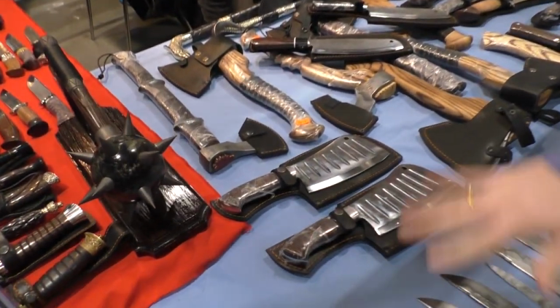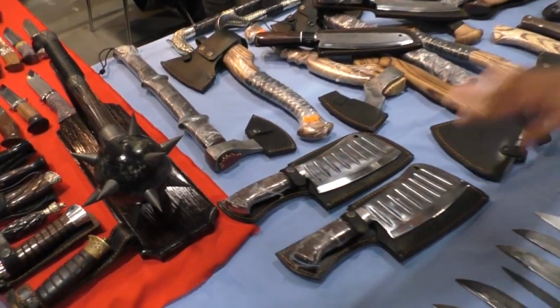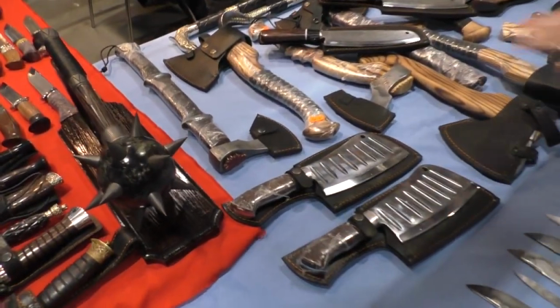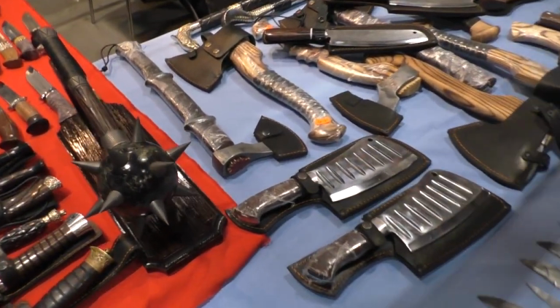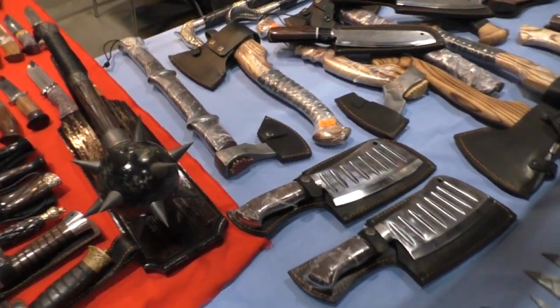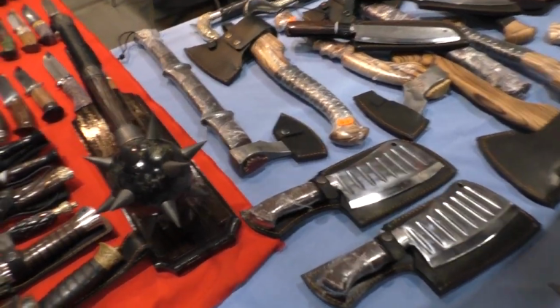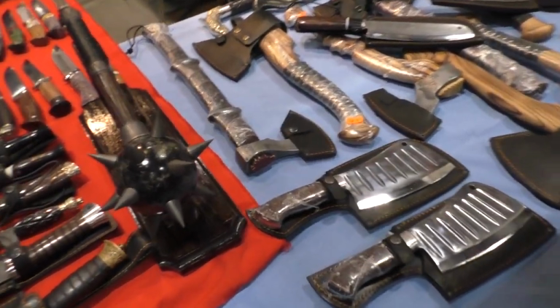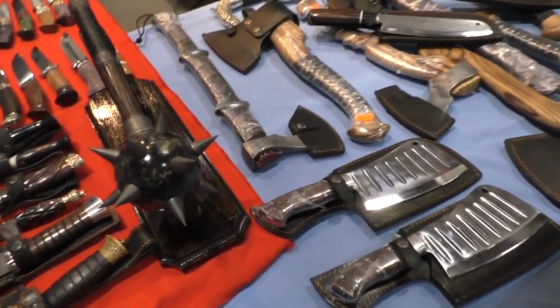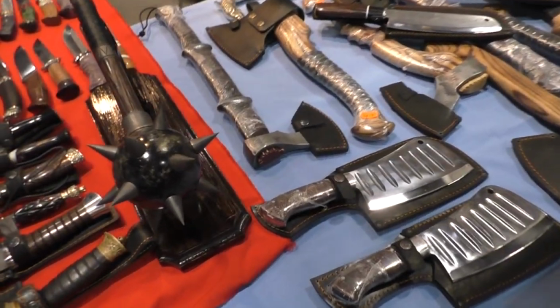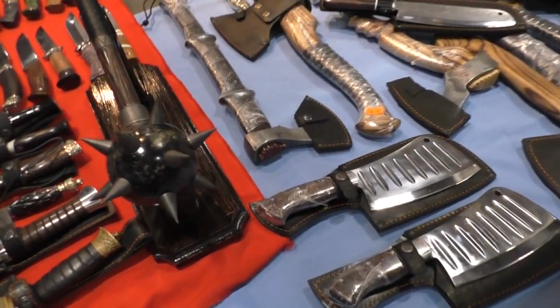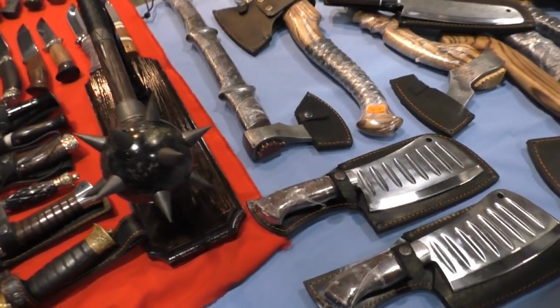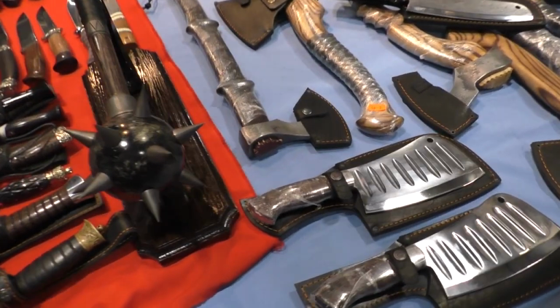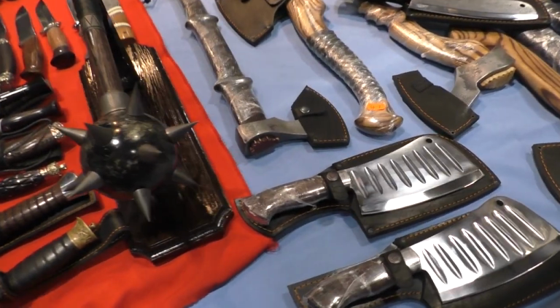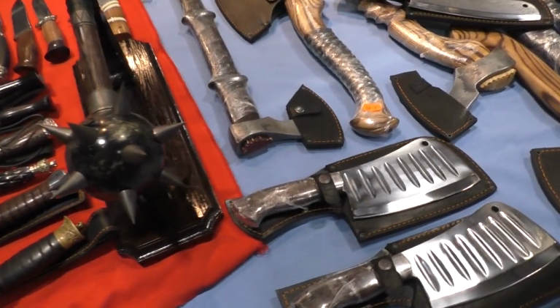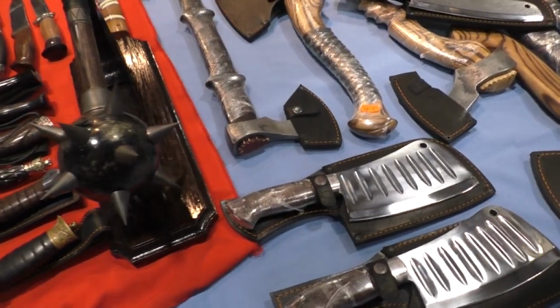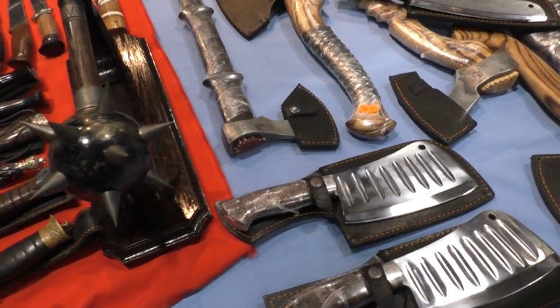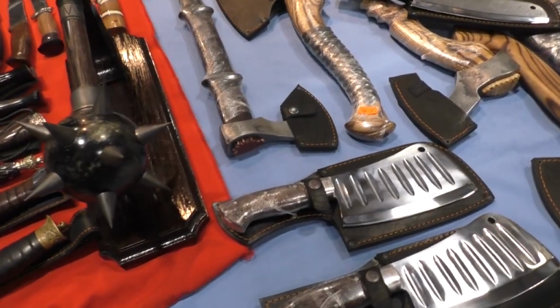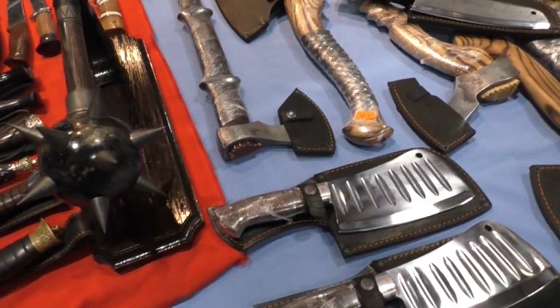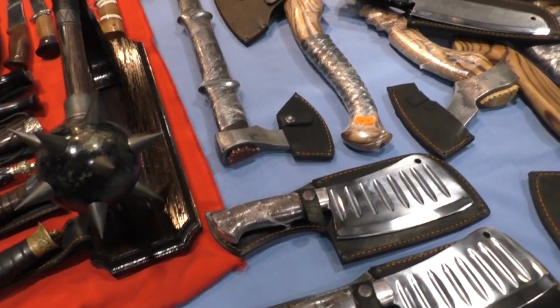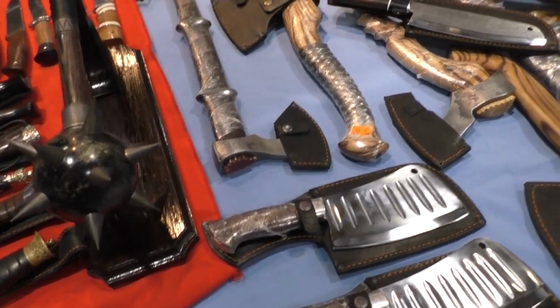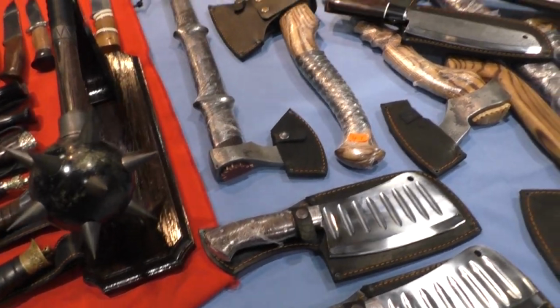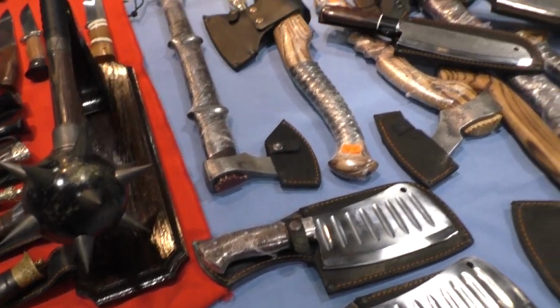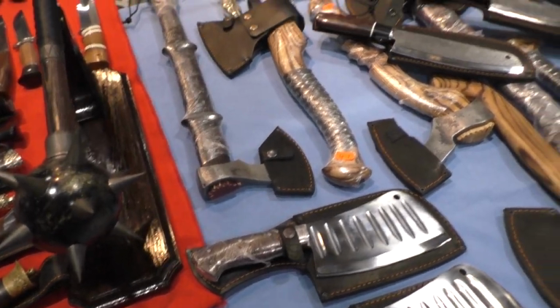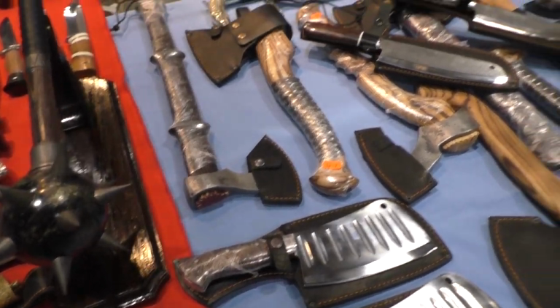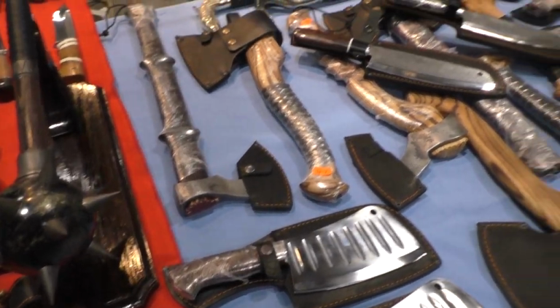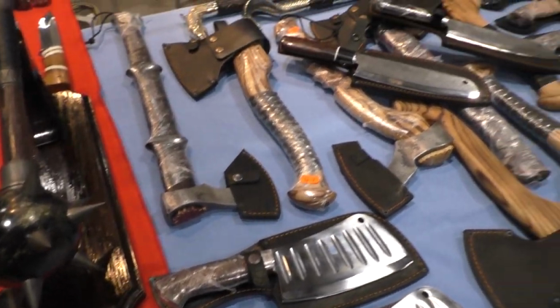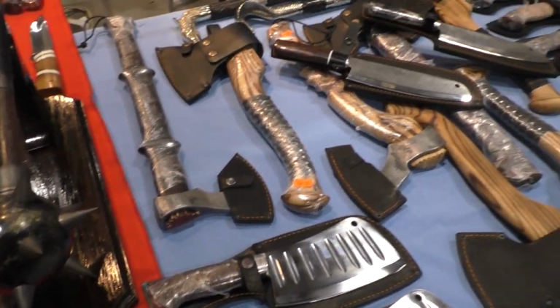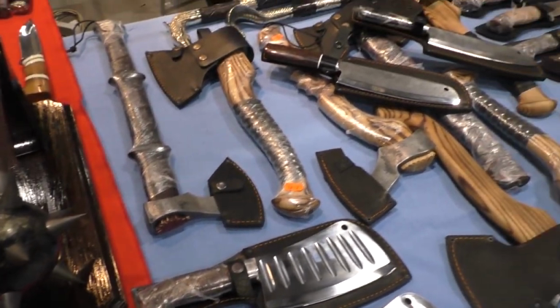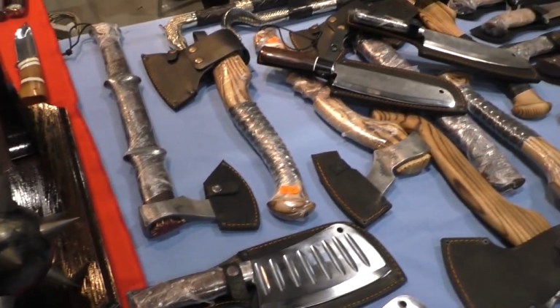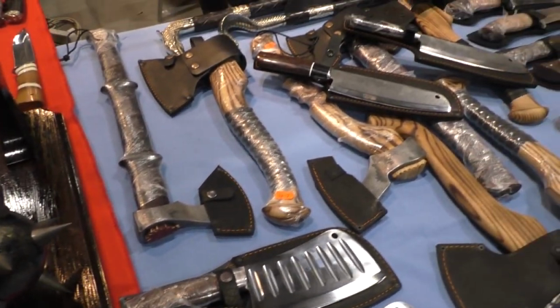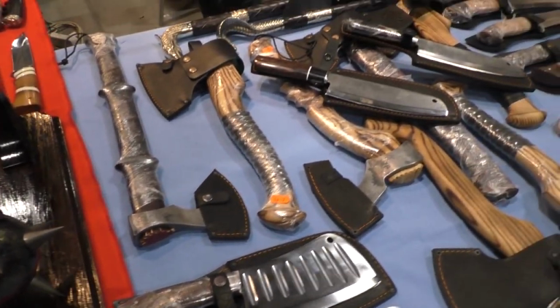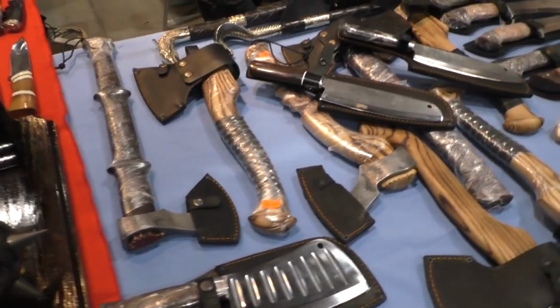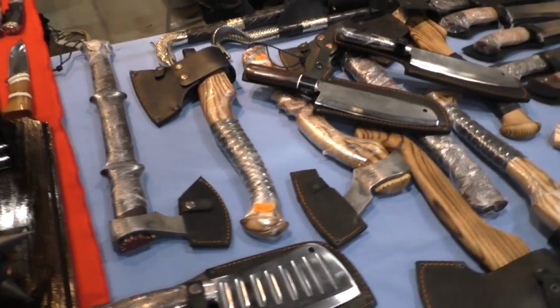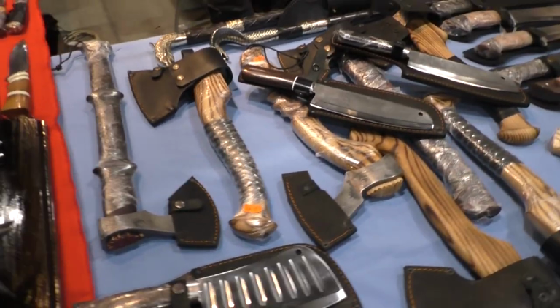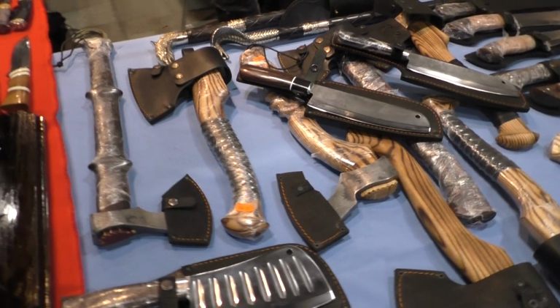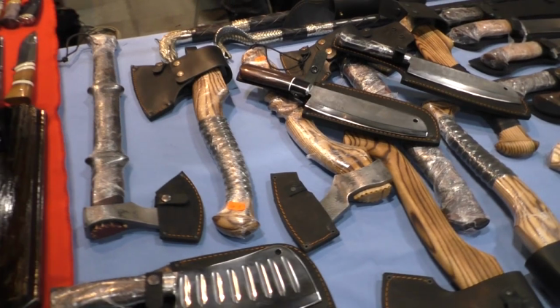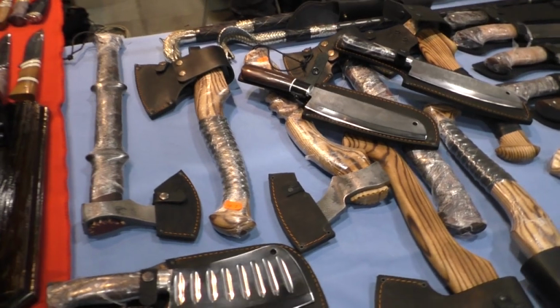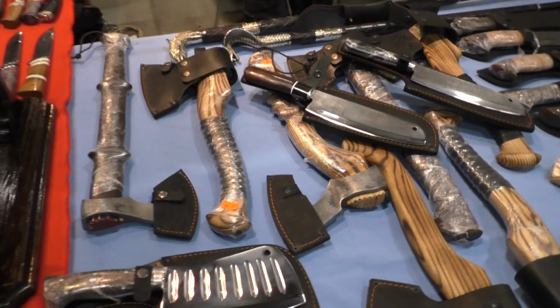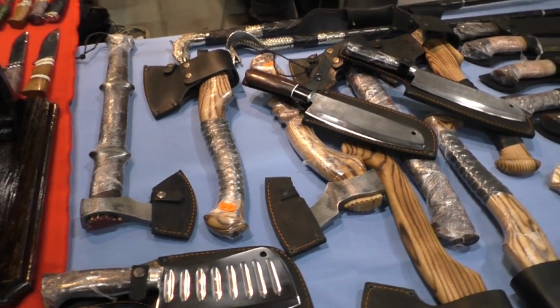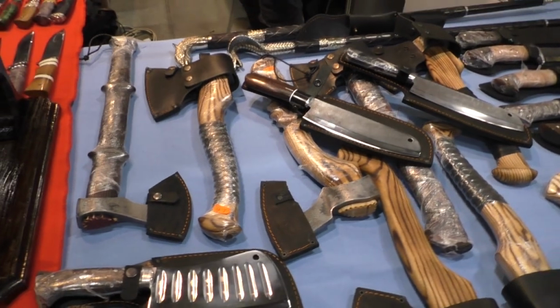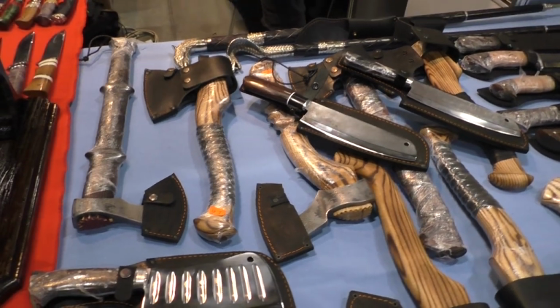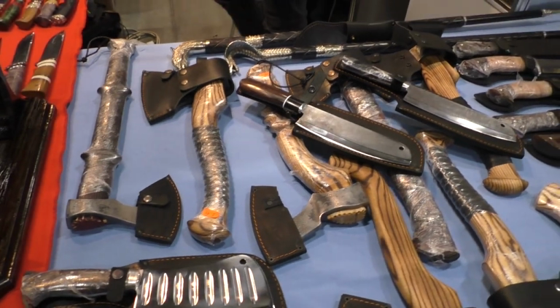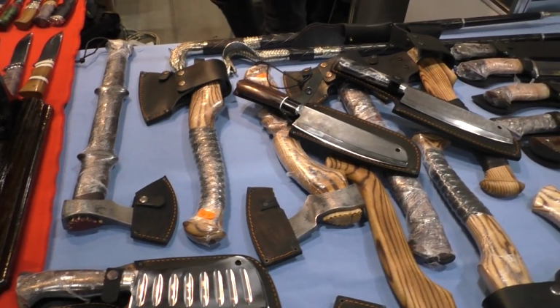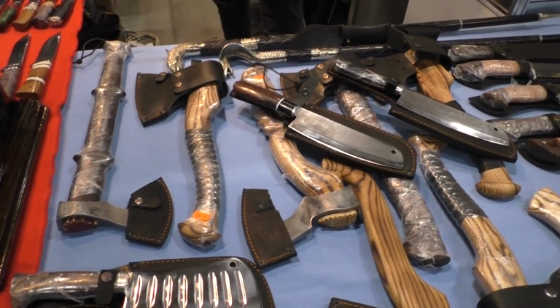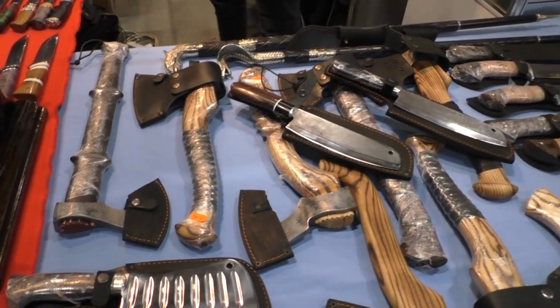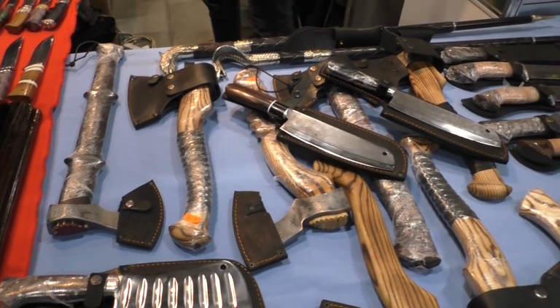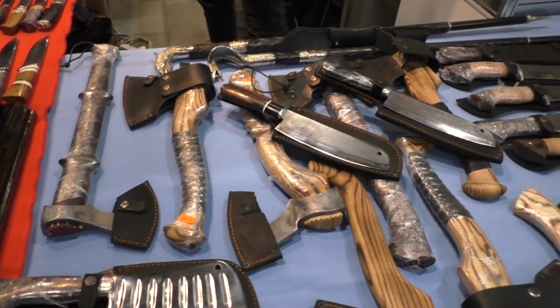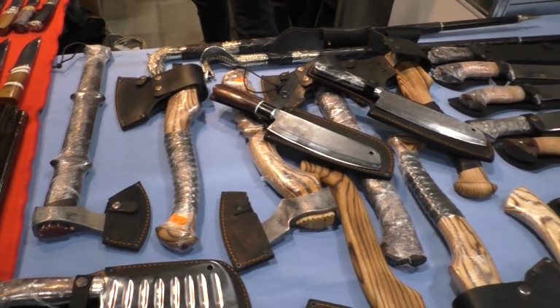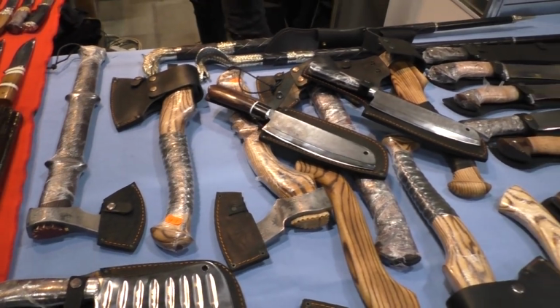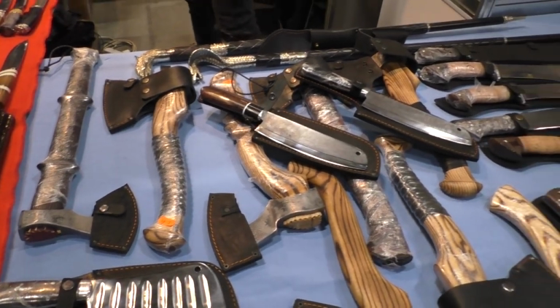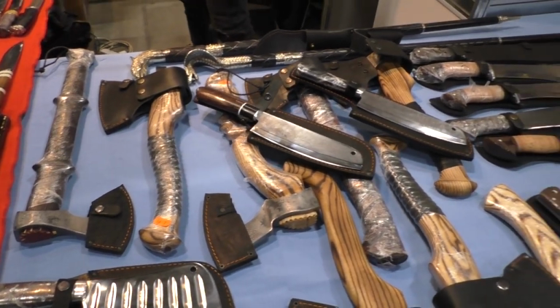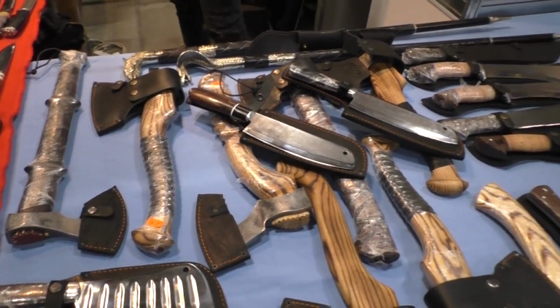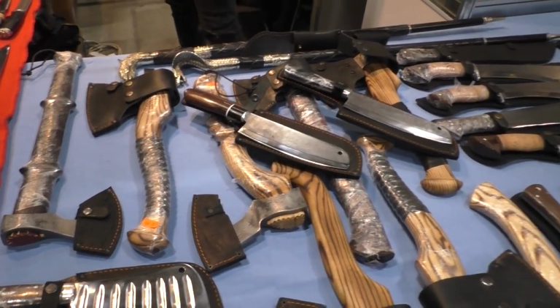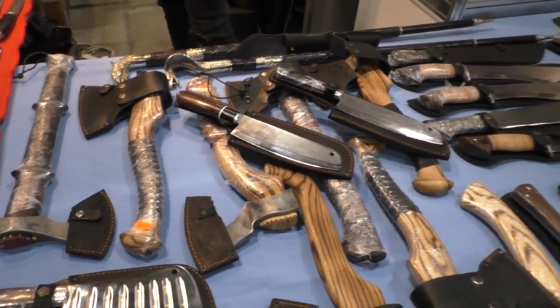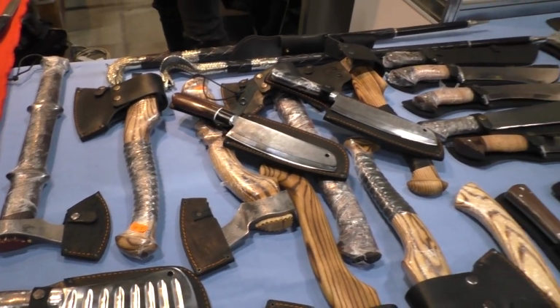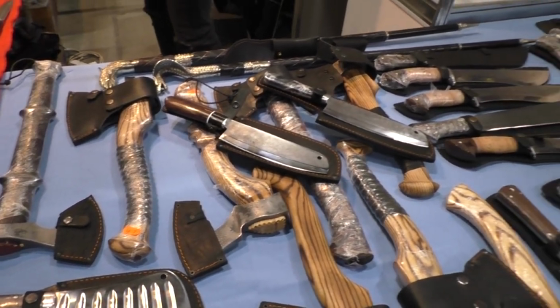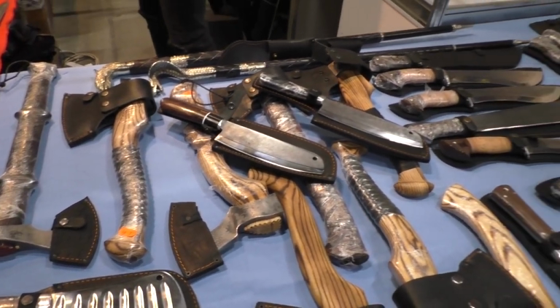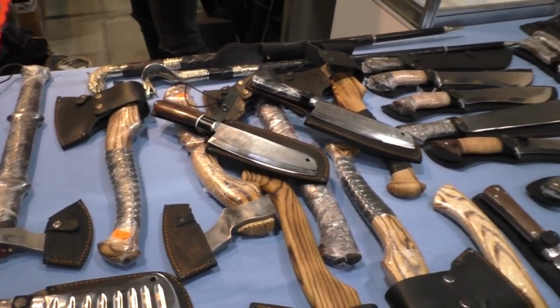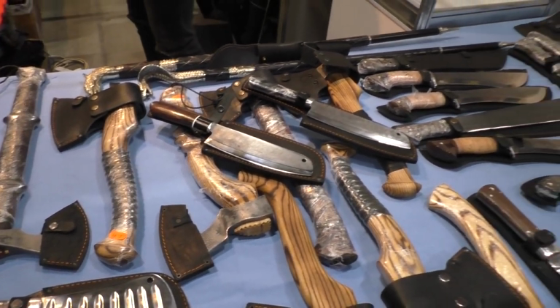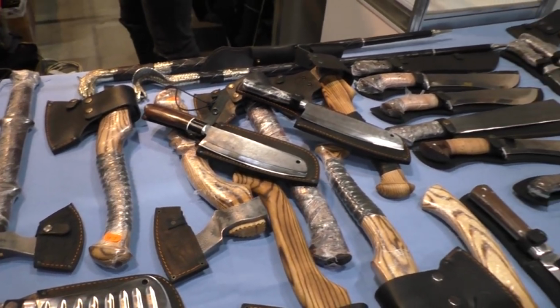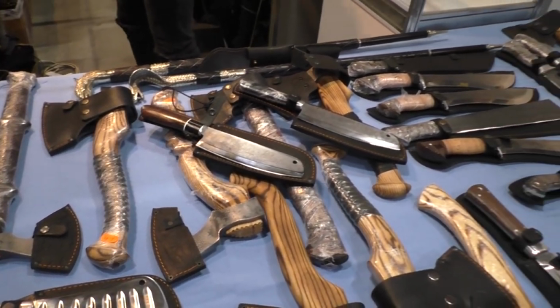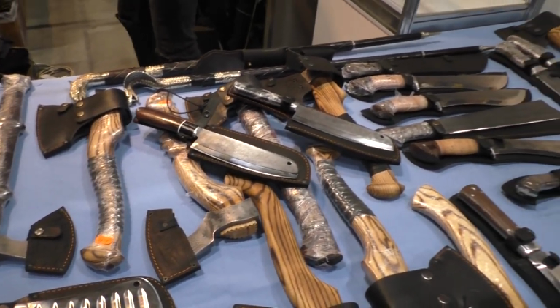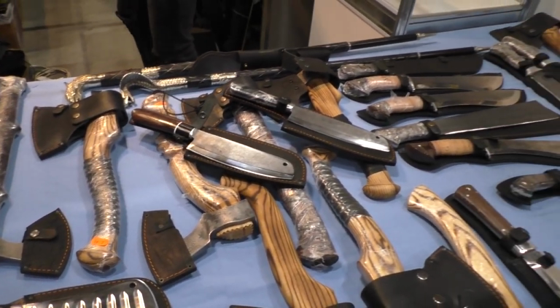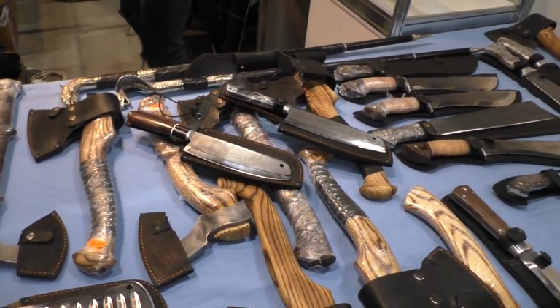Different types of axes, different types of fixed blade knives.